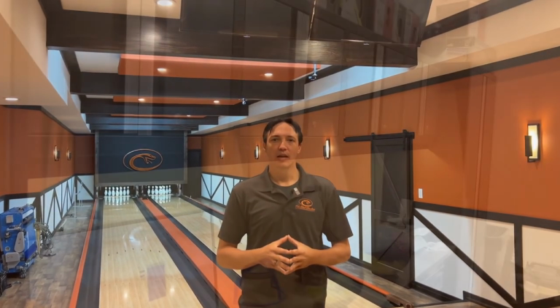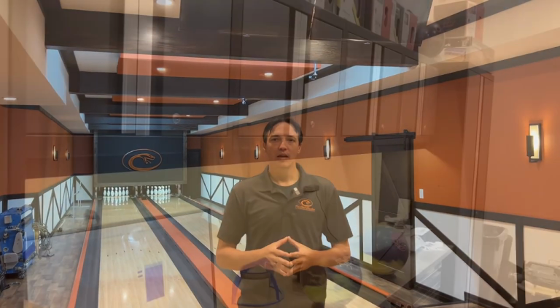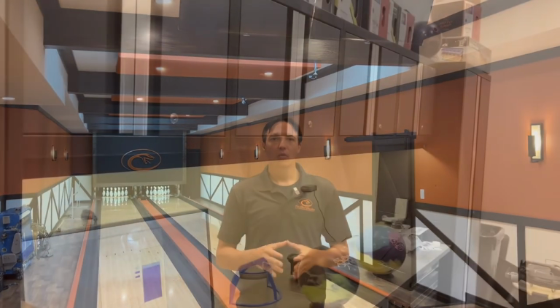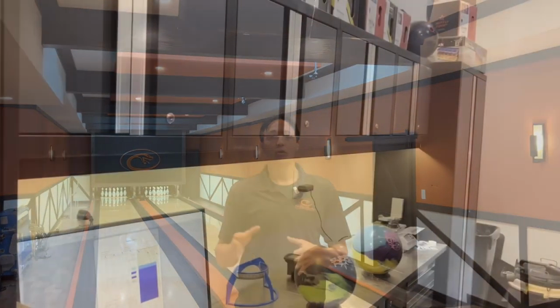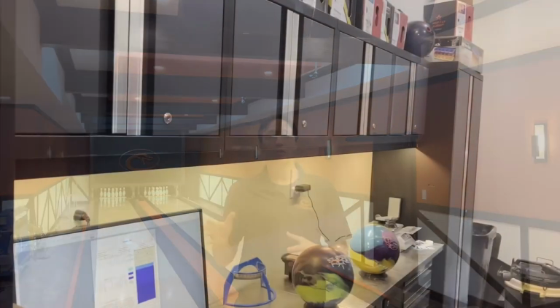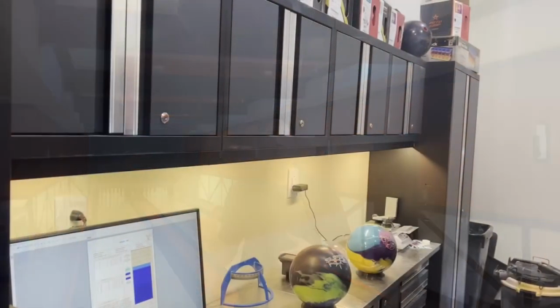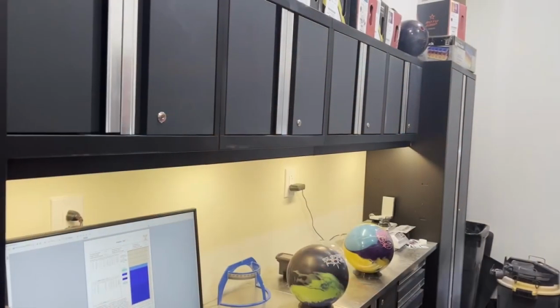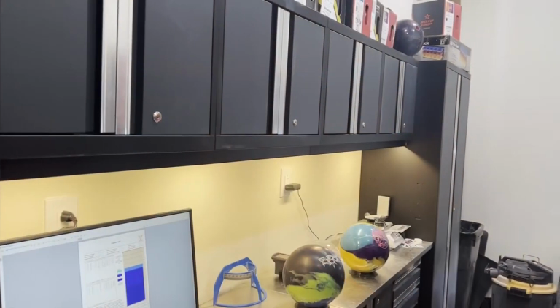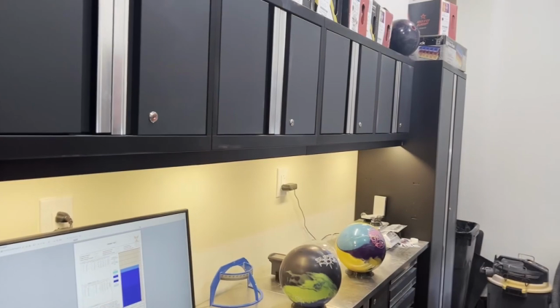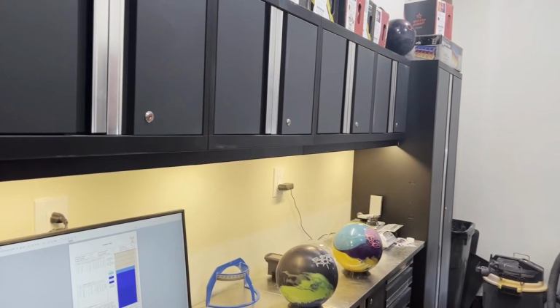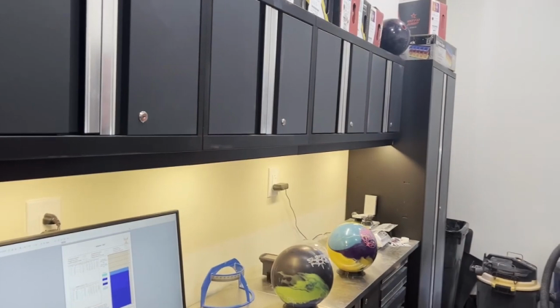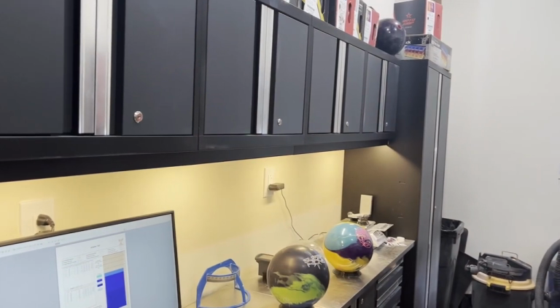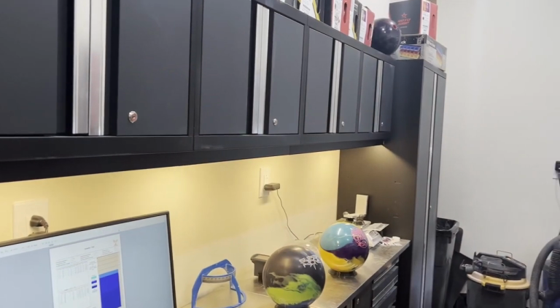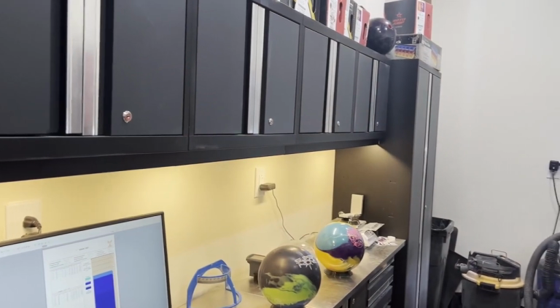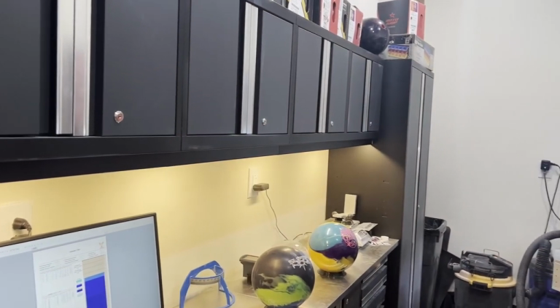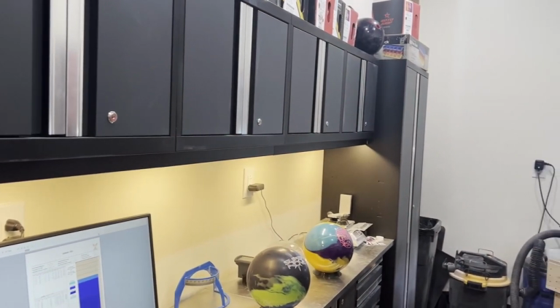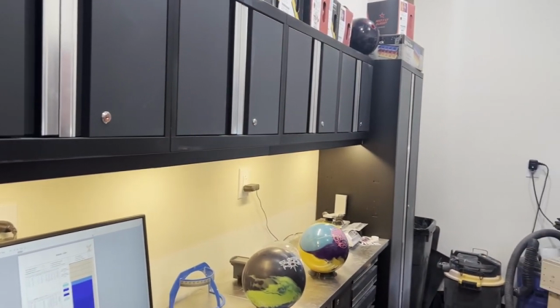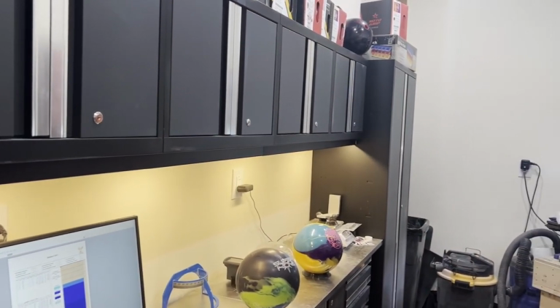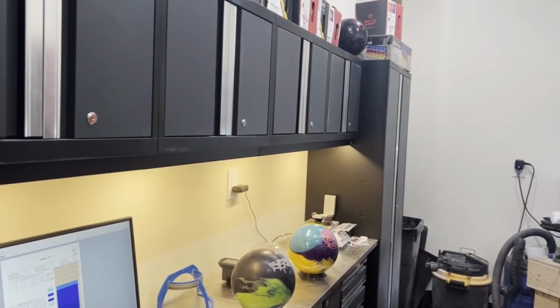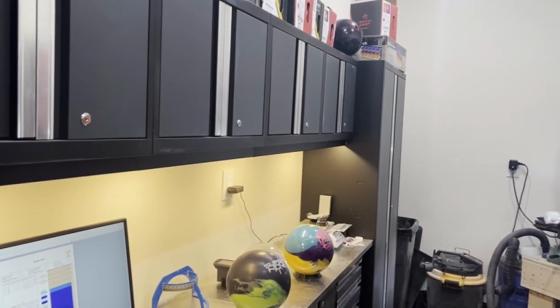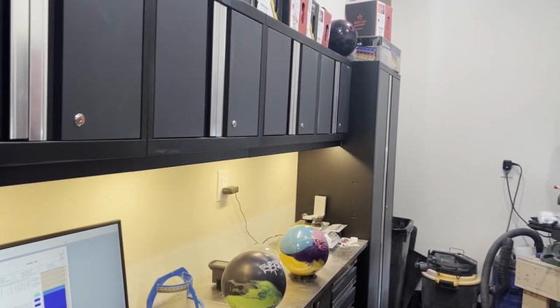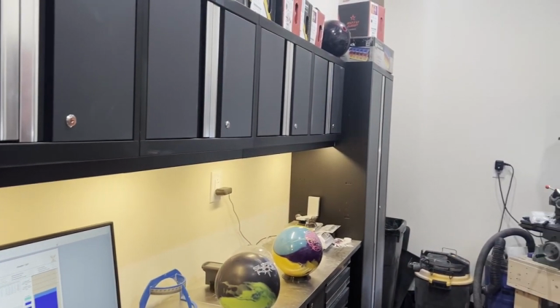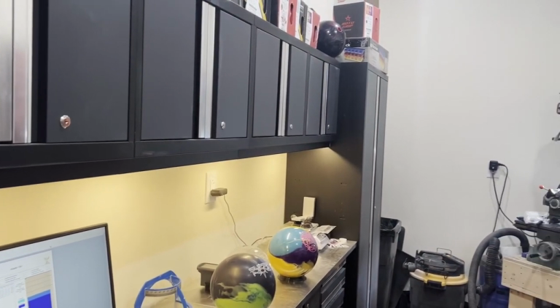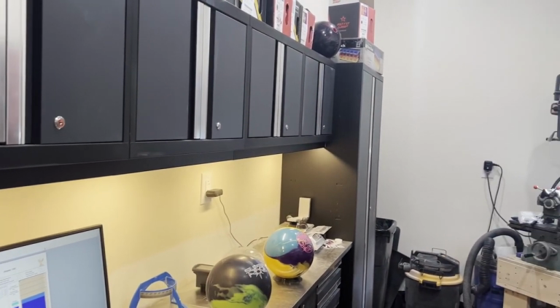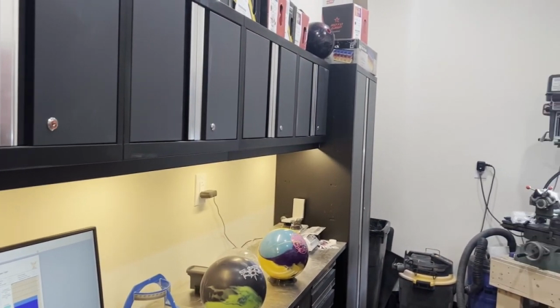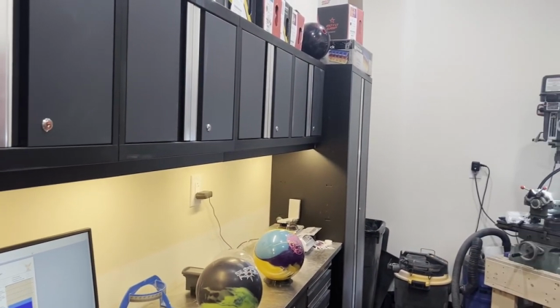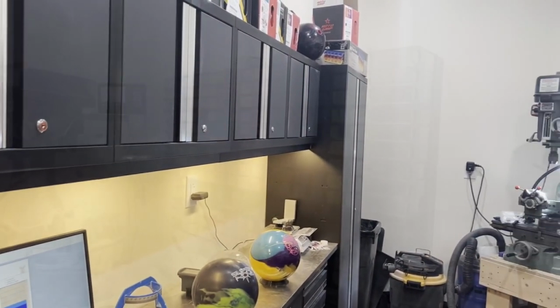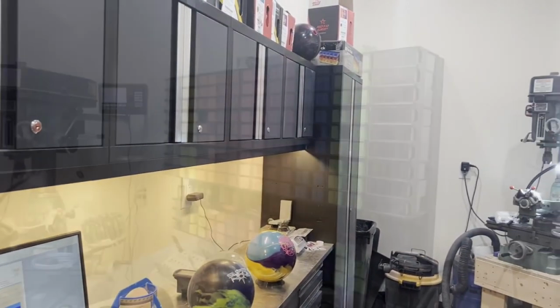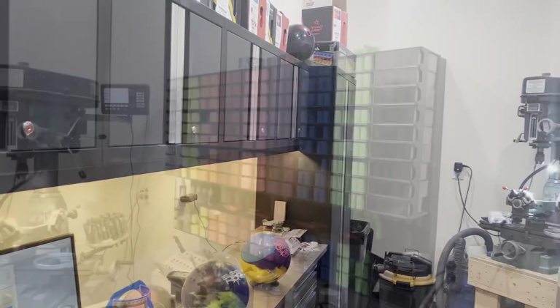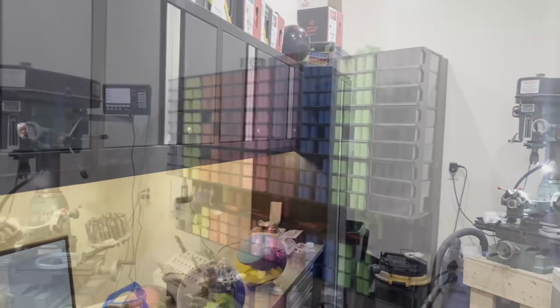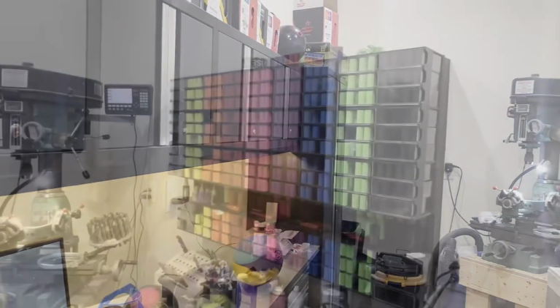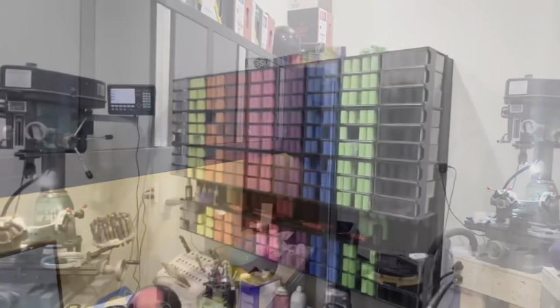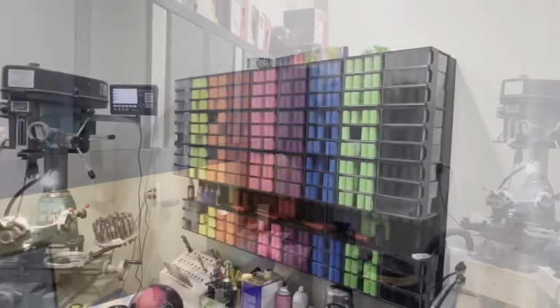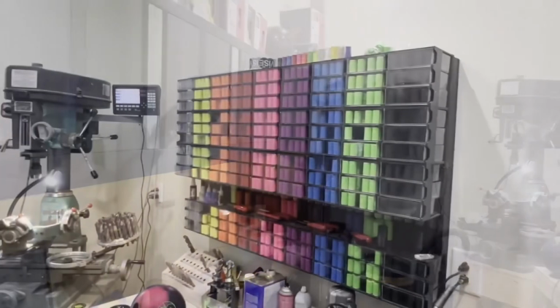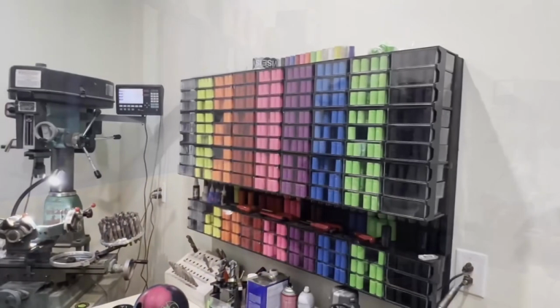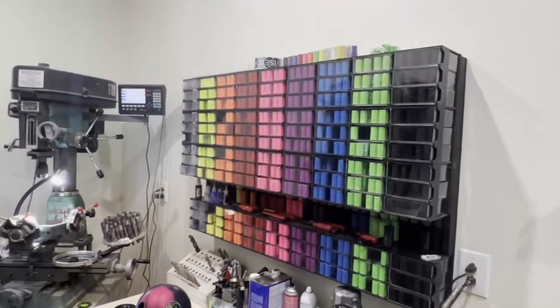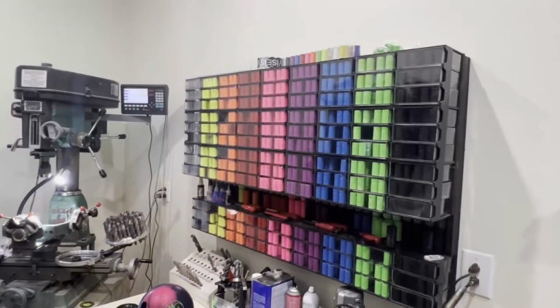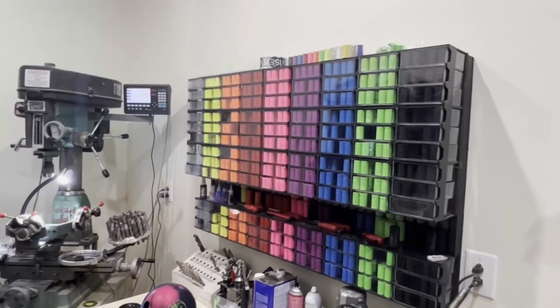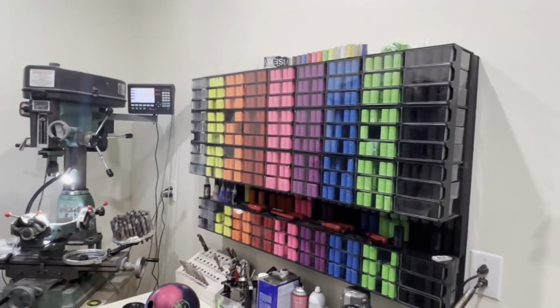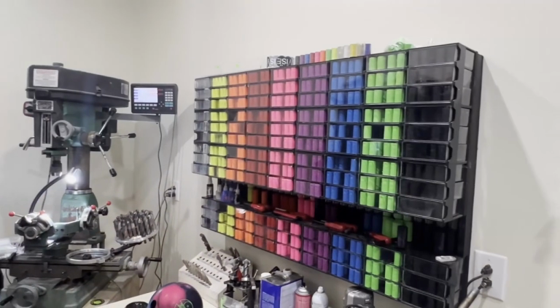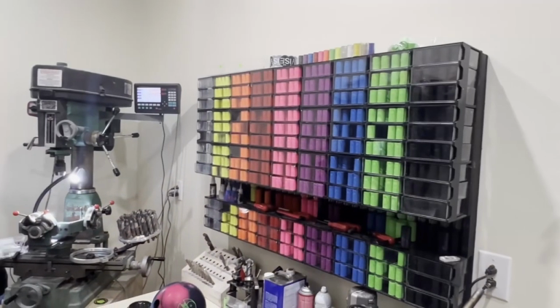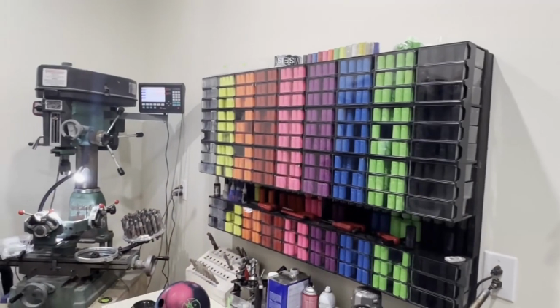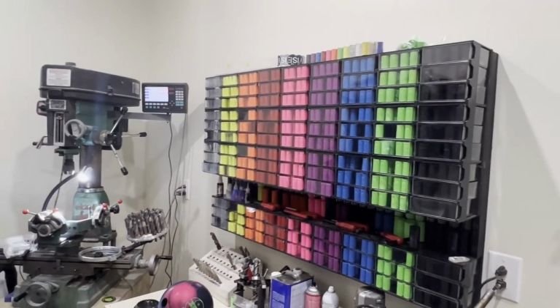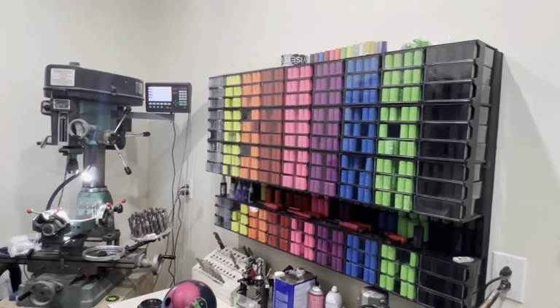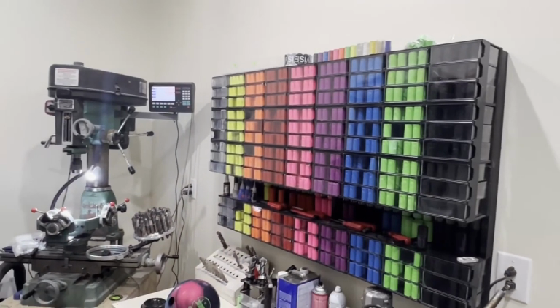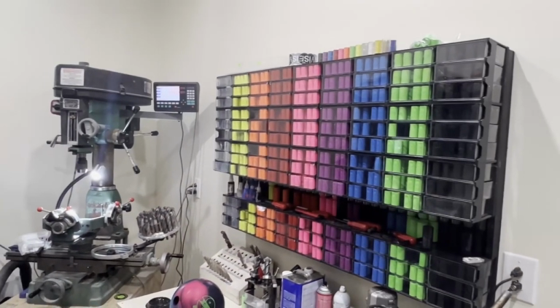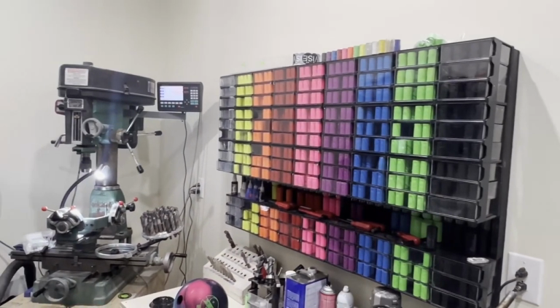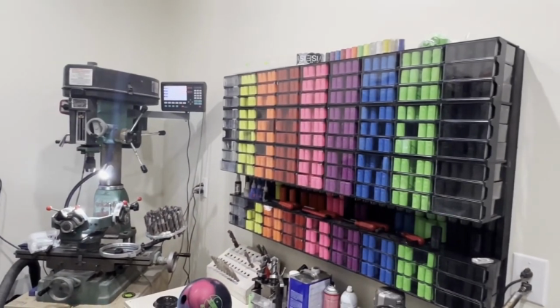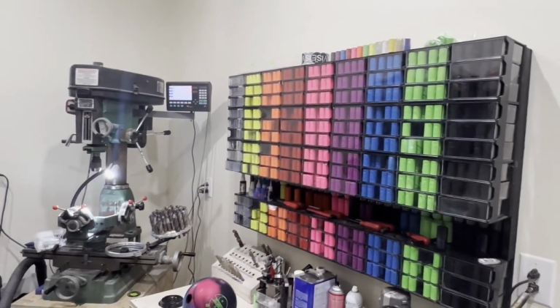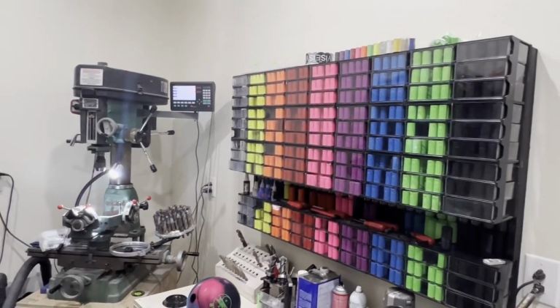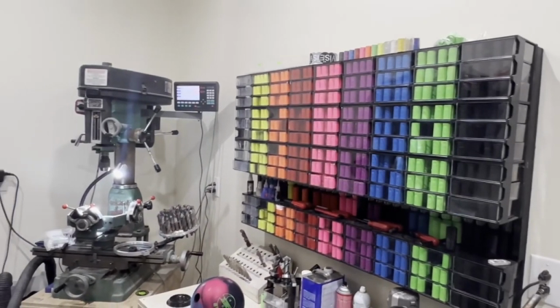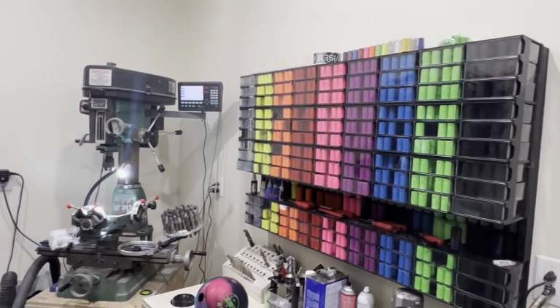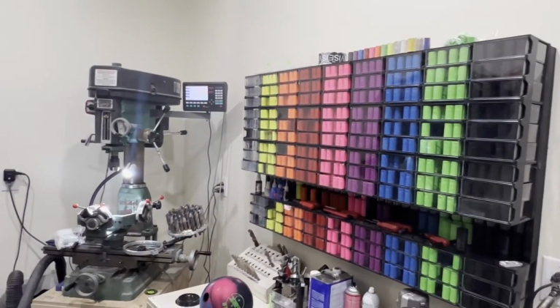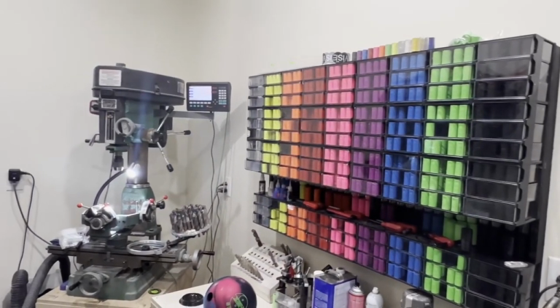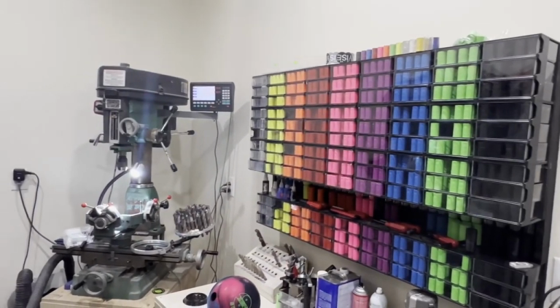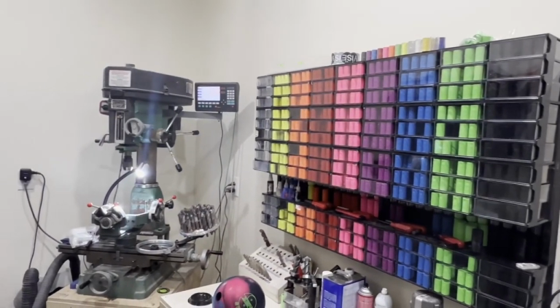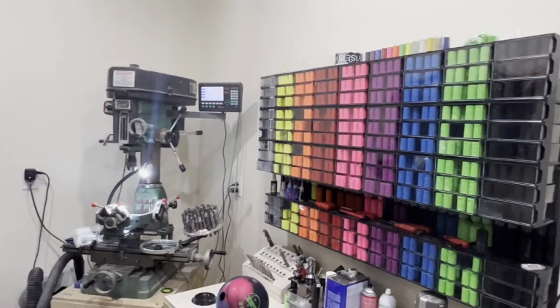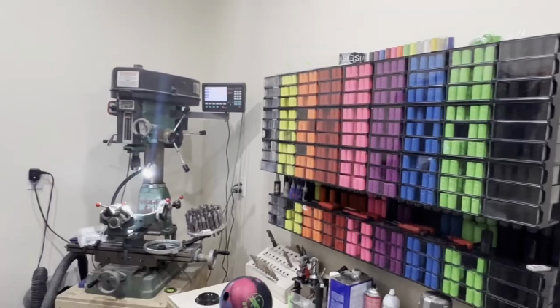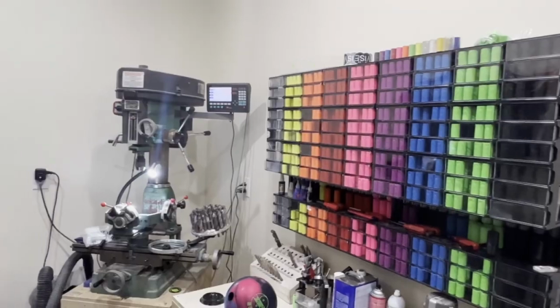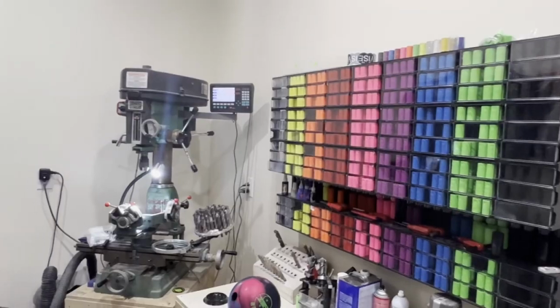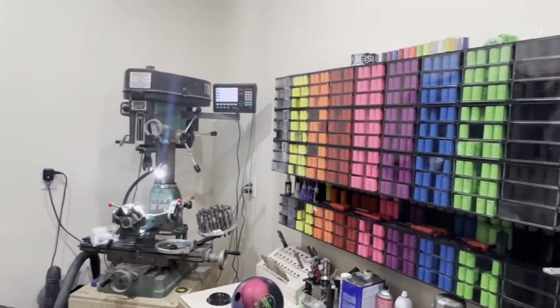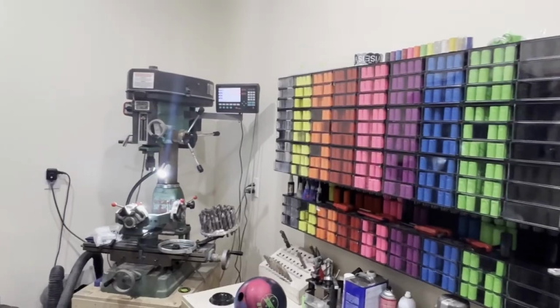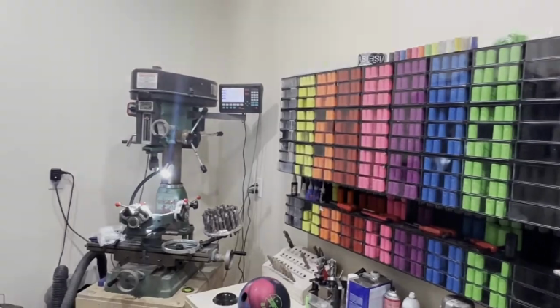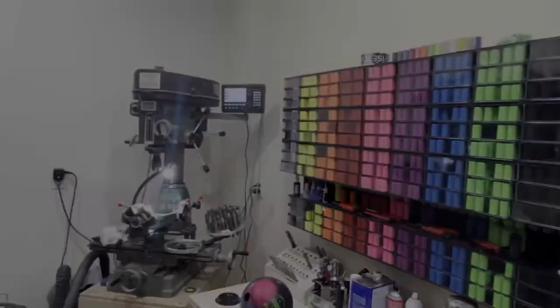With a fully integrated pro shop, we'll be able to change surfaces and layouts to see which combinations work best on different patterns.